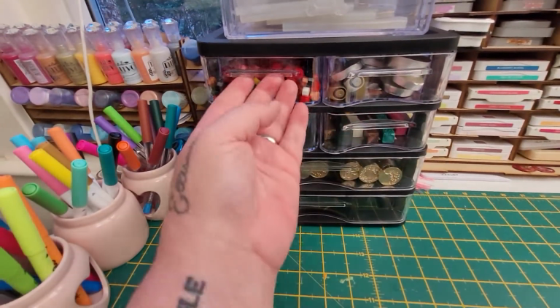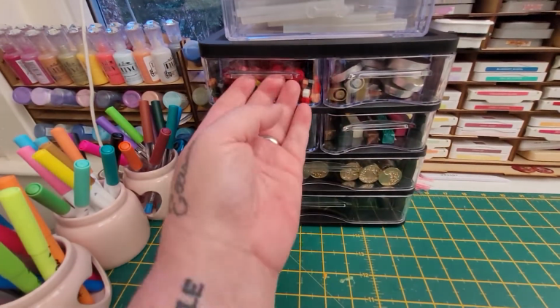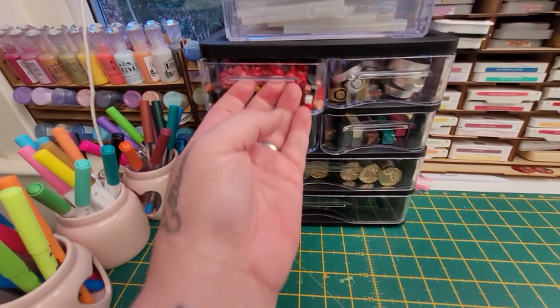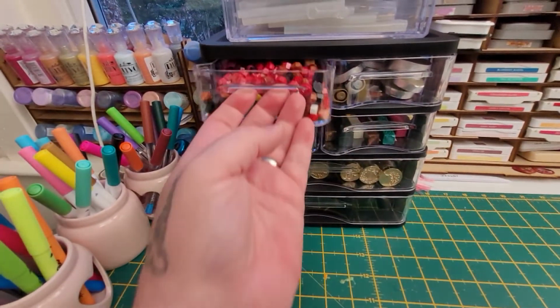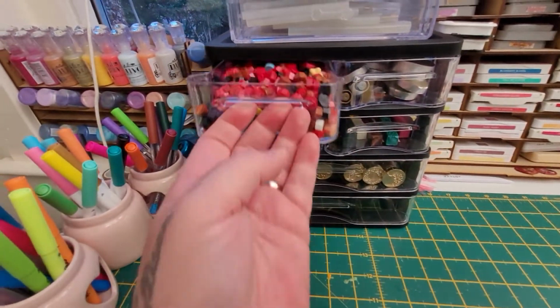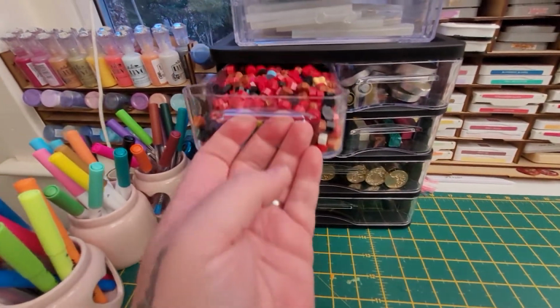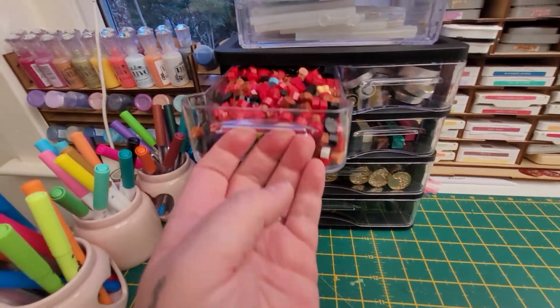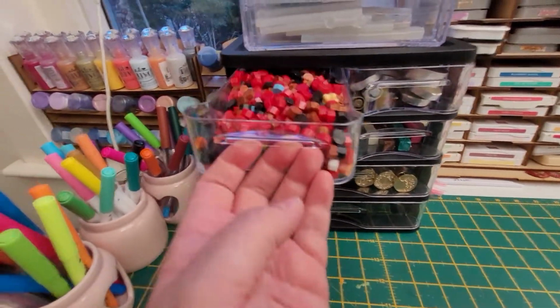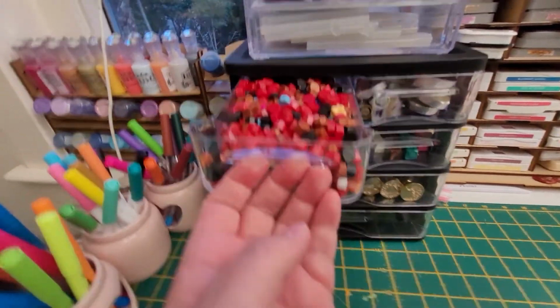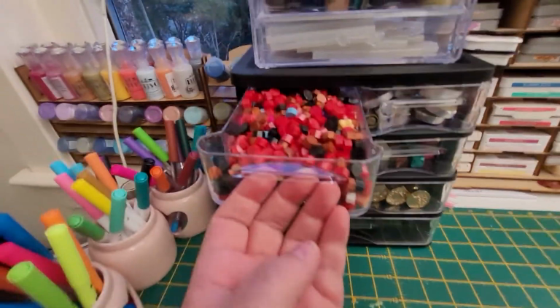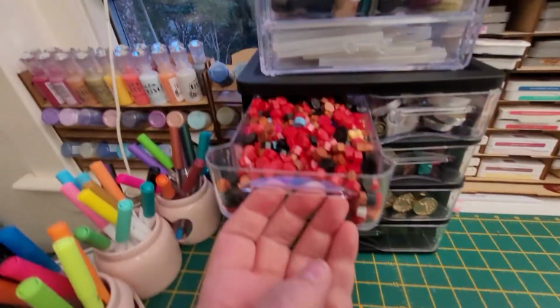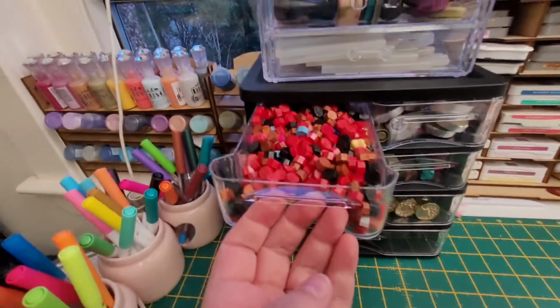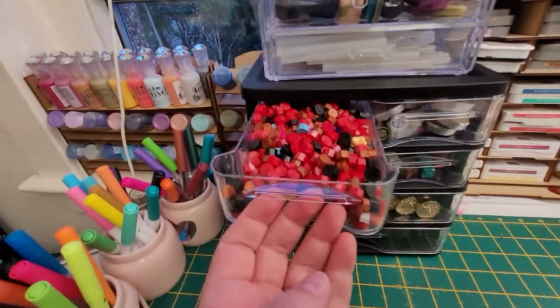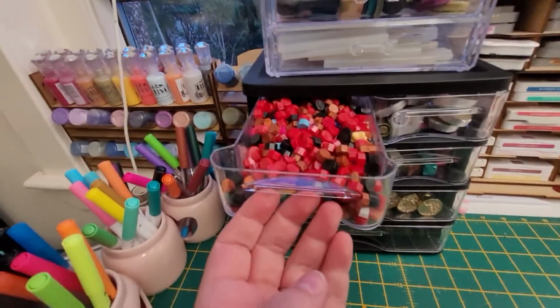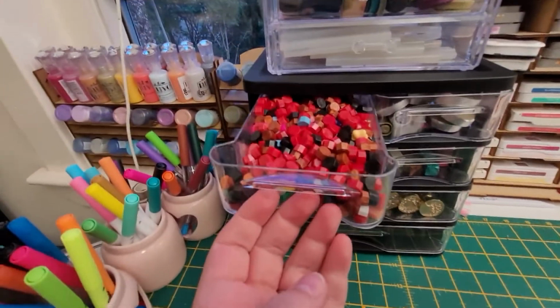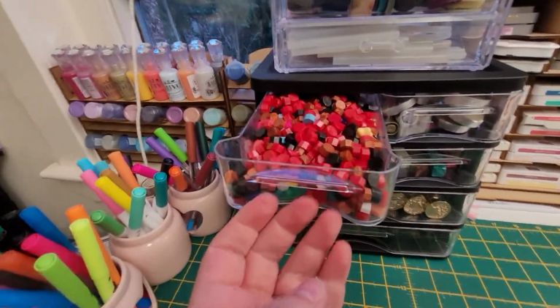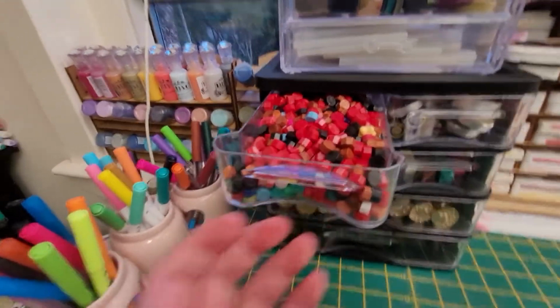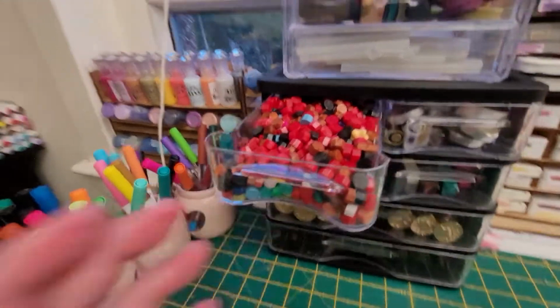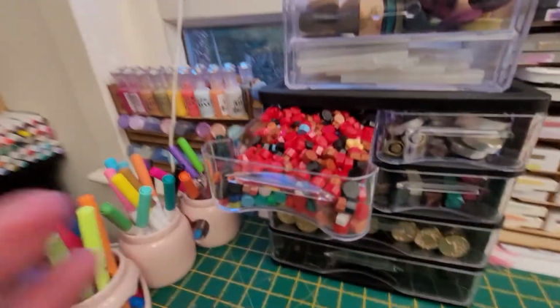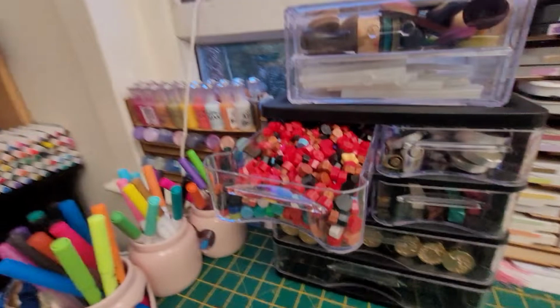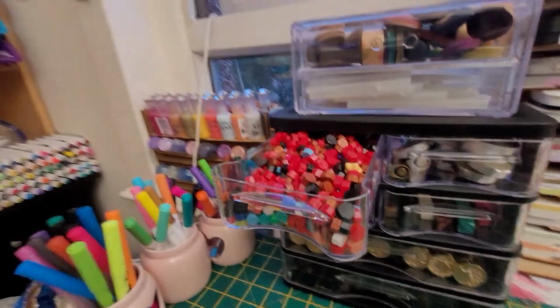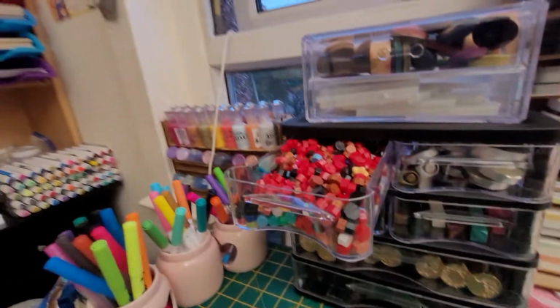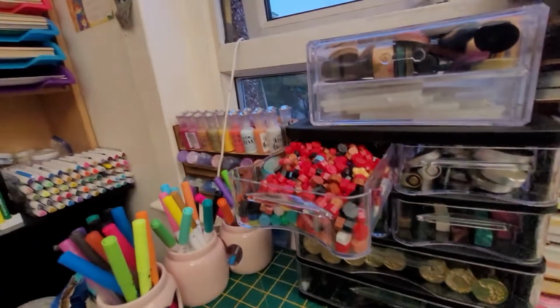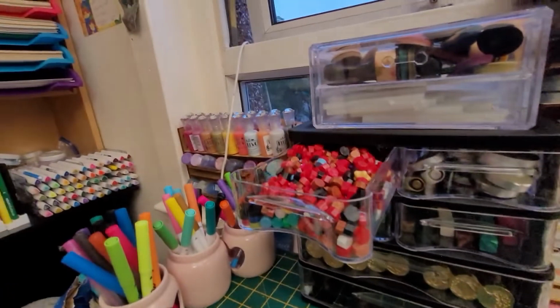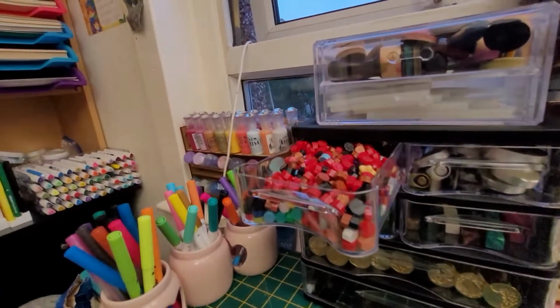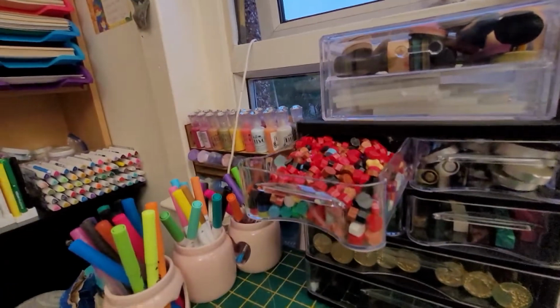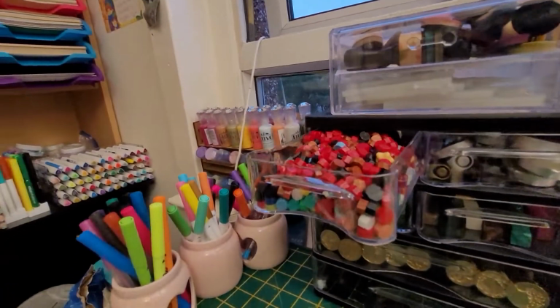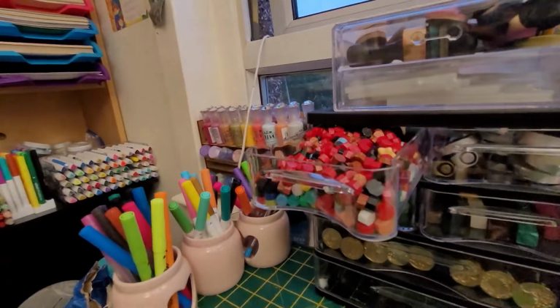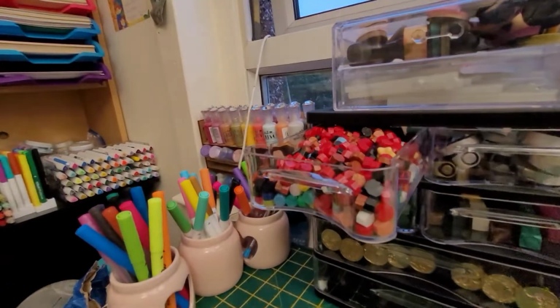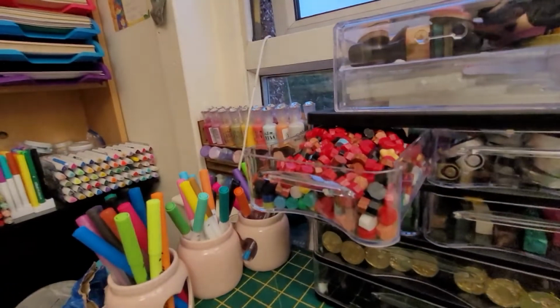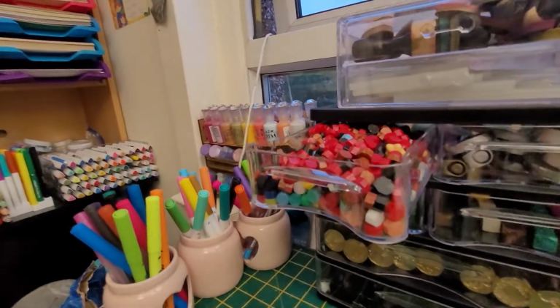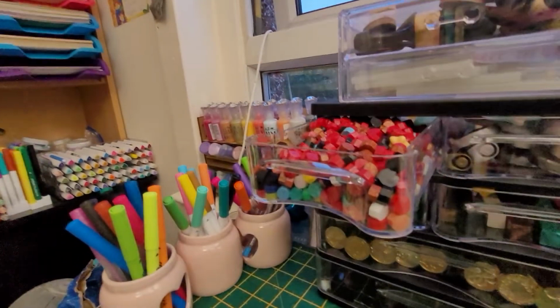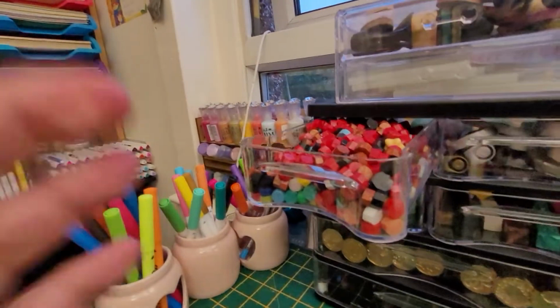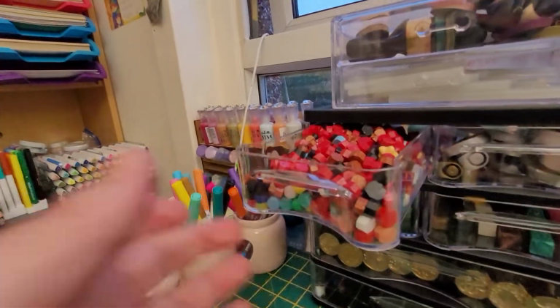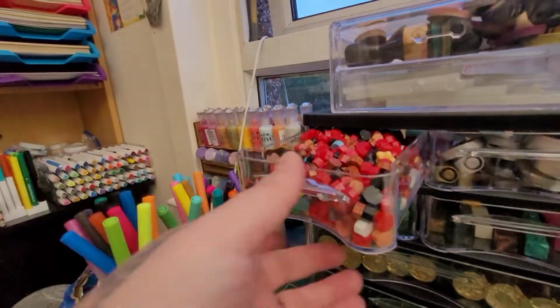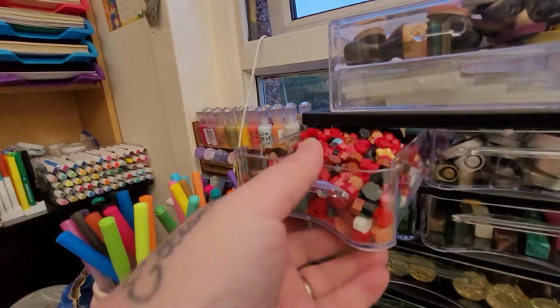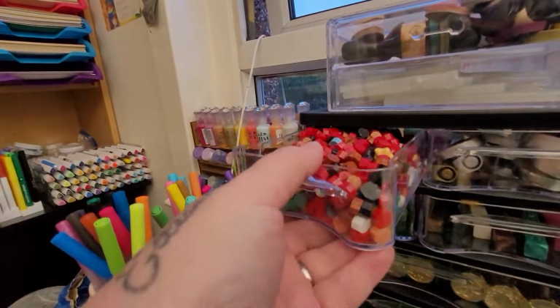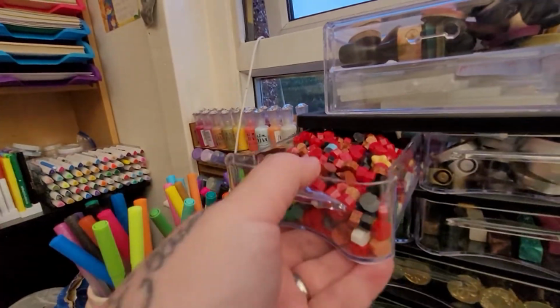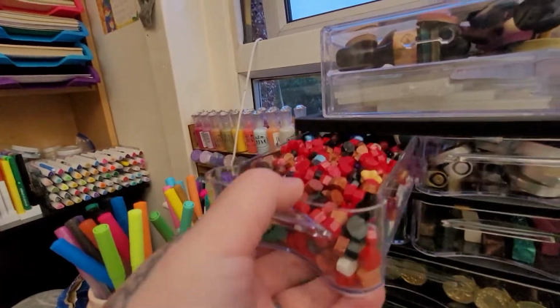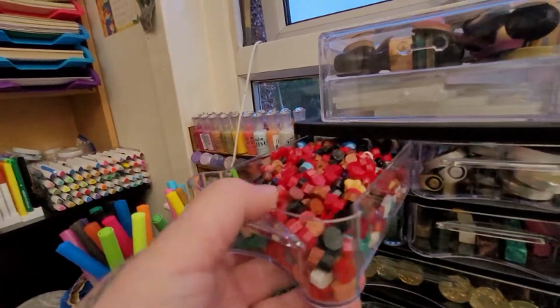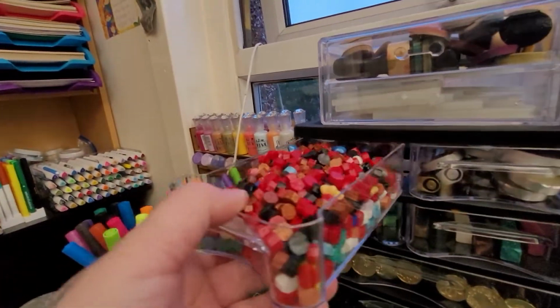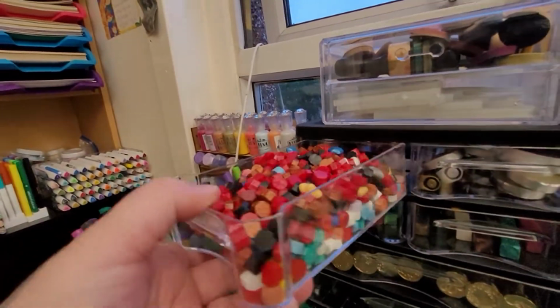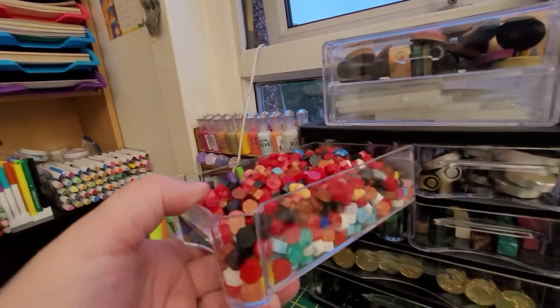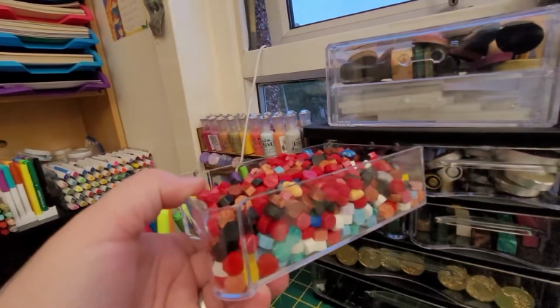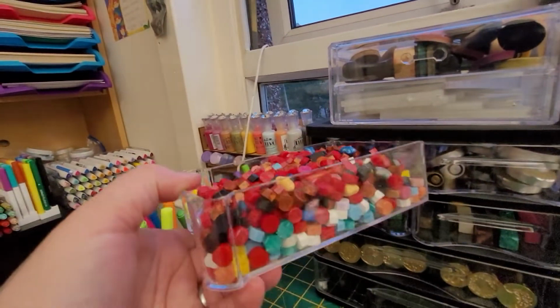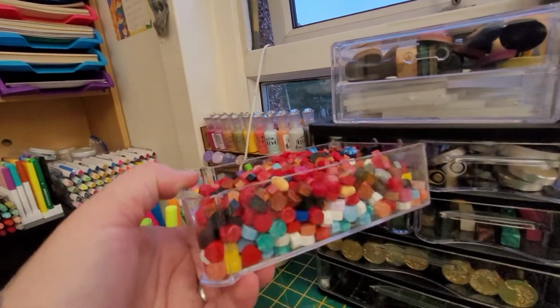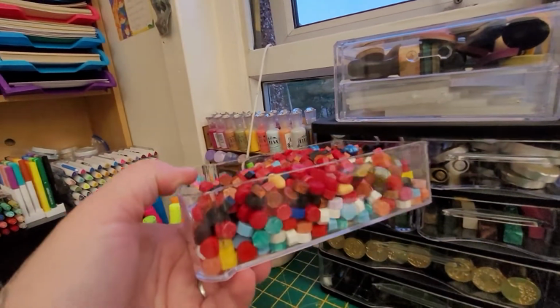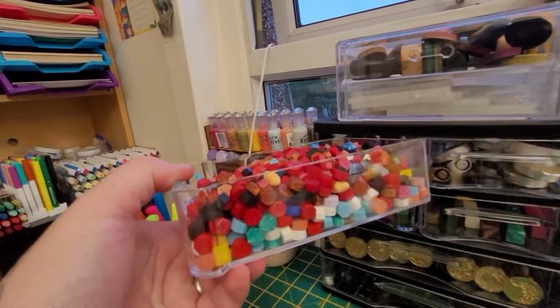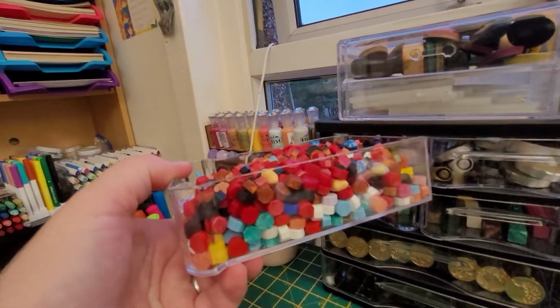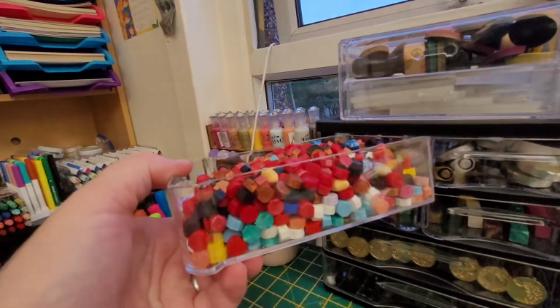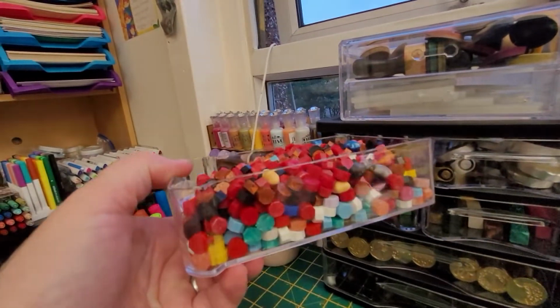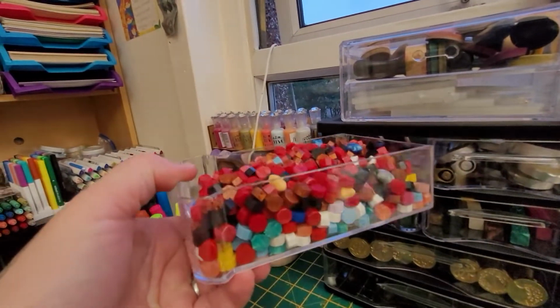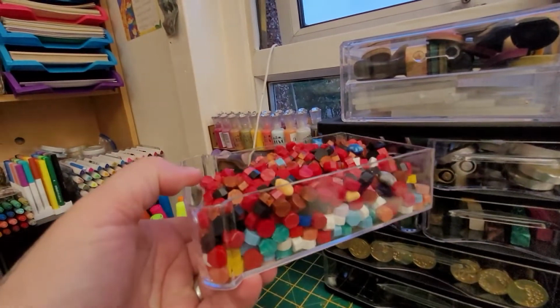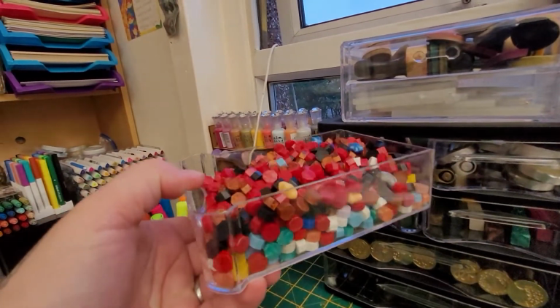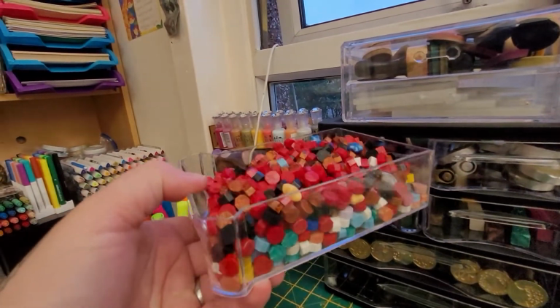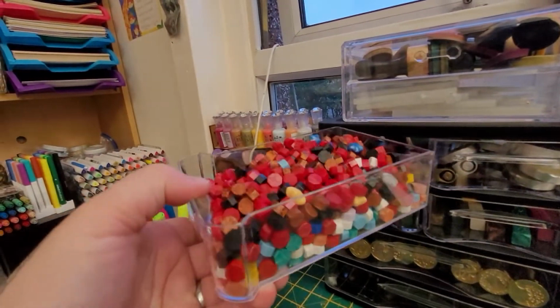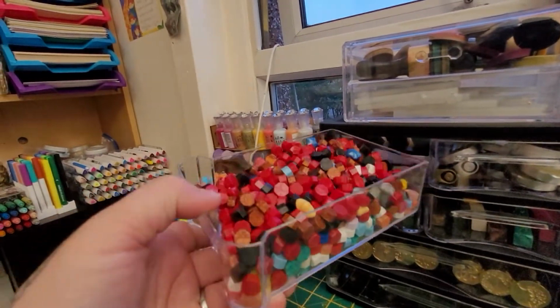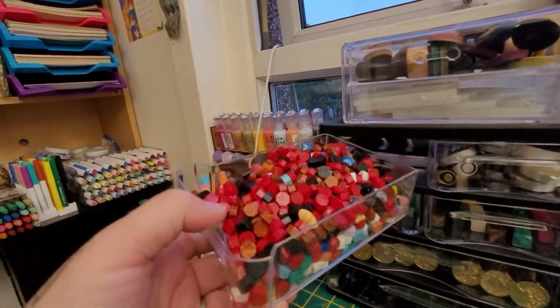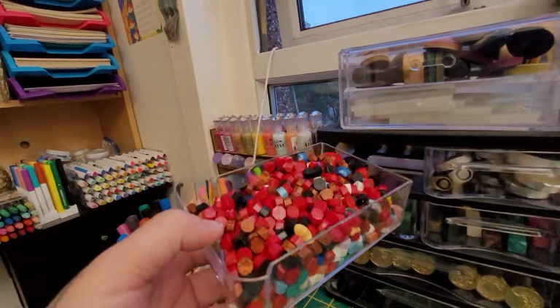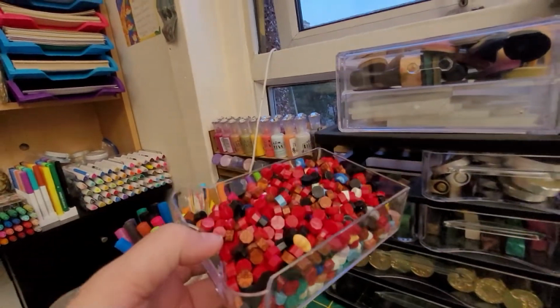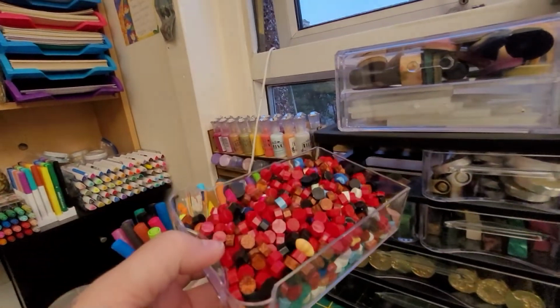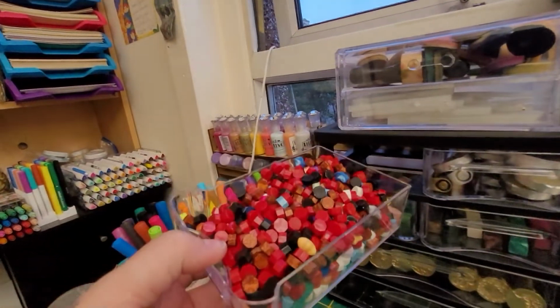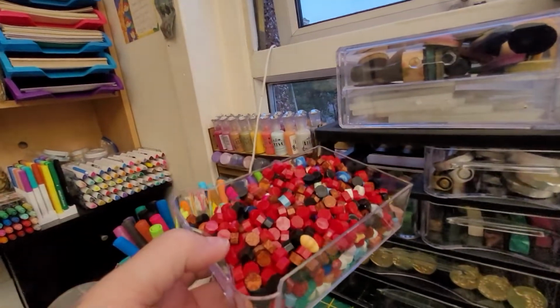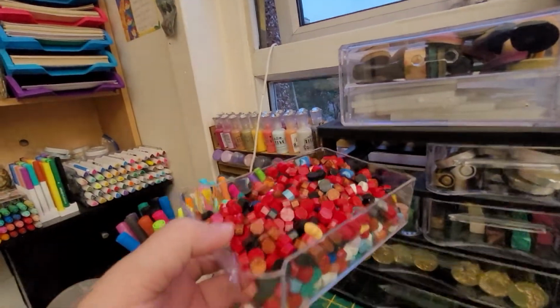In the top one, this is a drawer that is absolutely jam-packed full of wax melts.